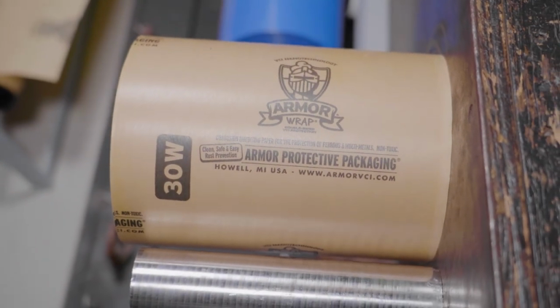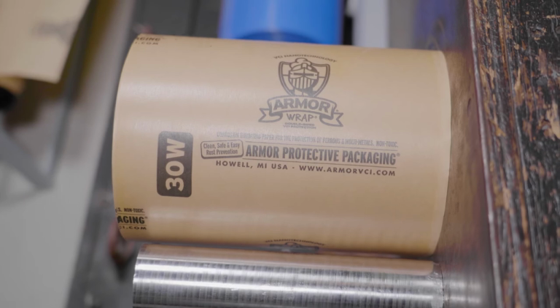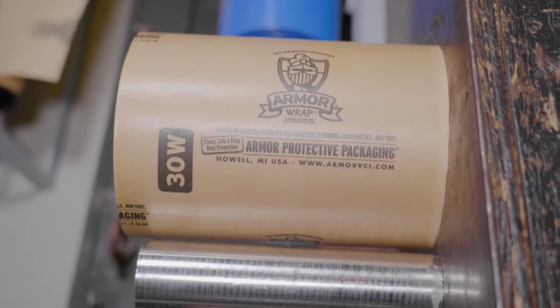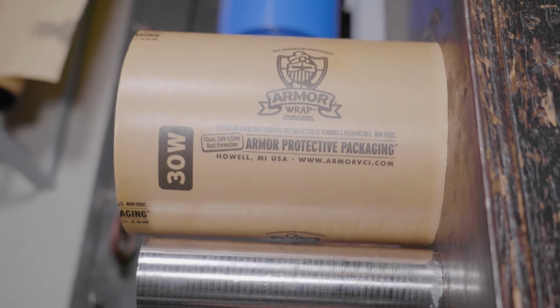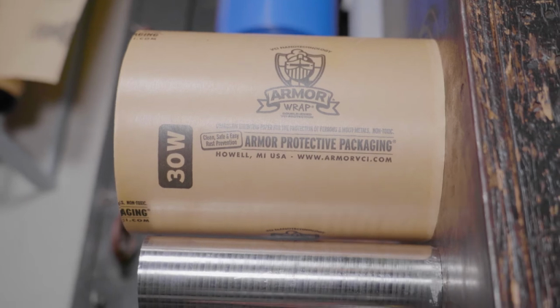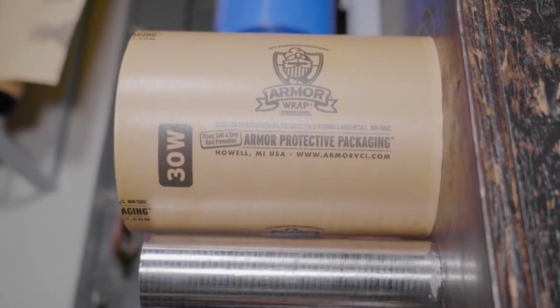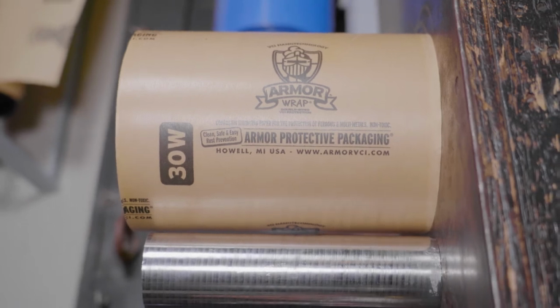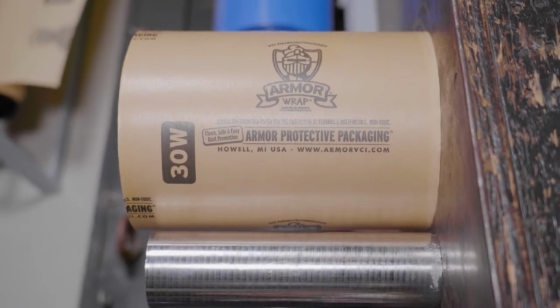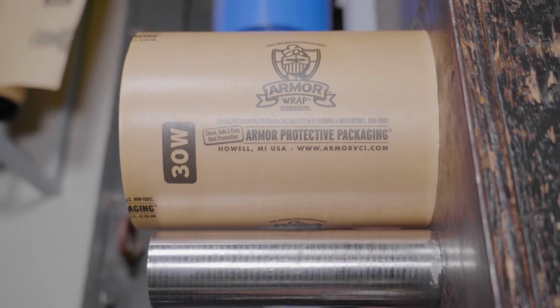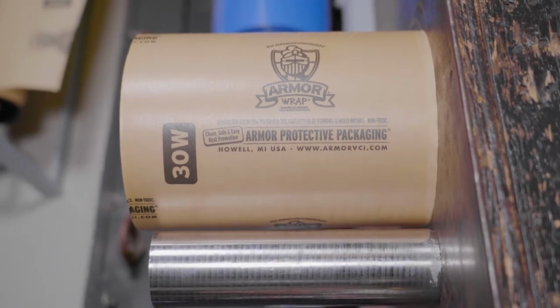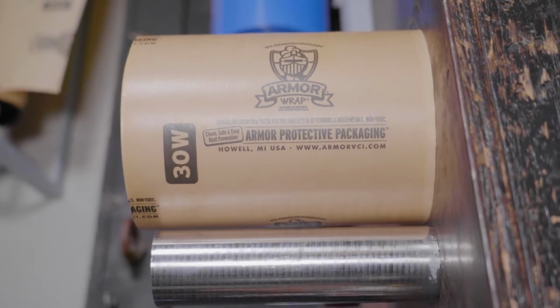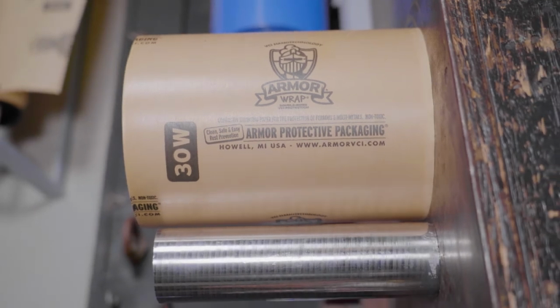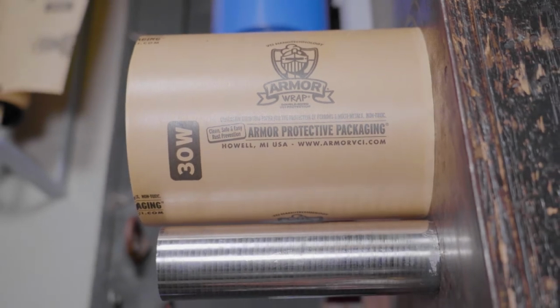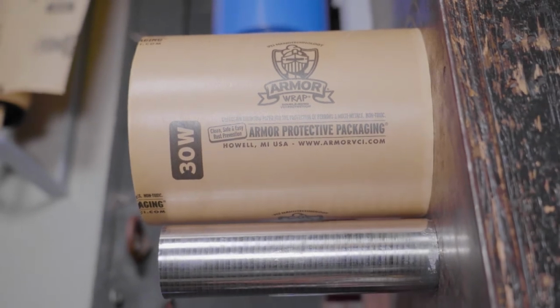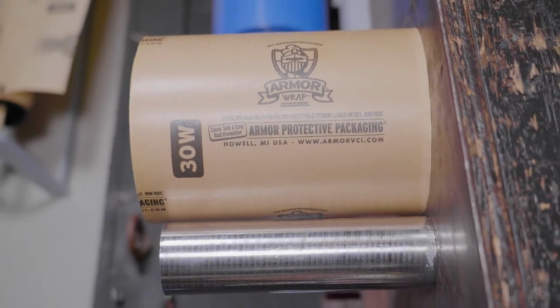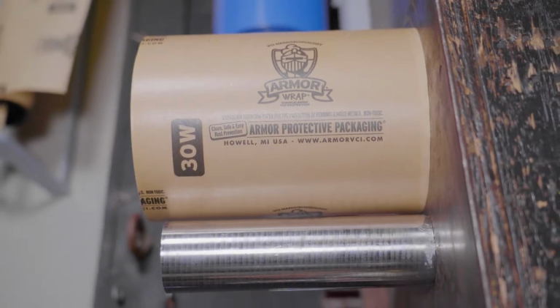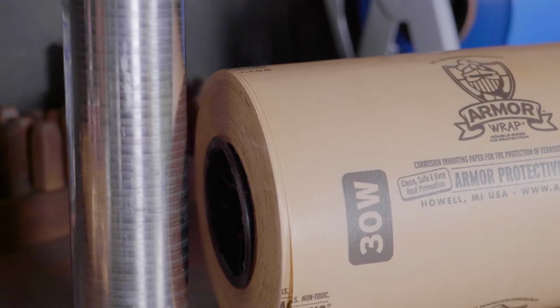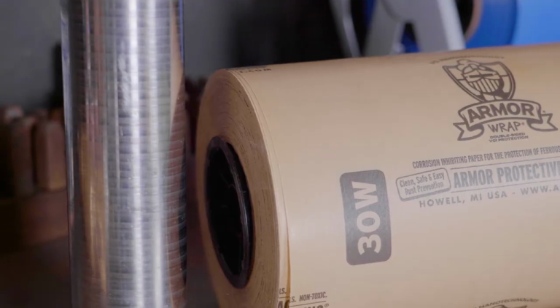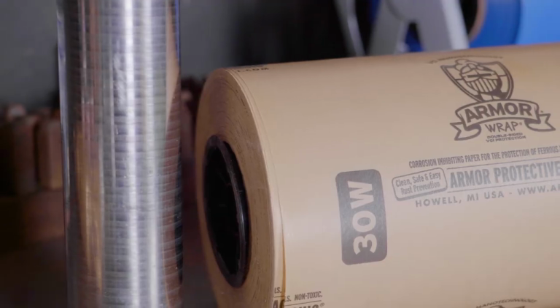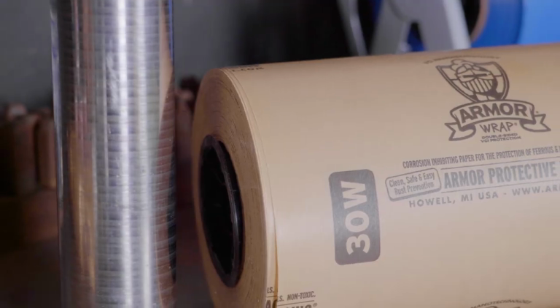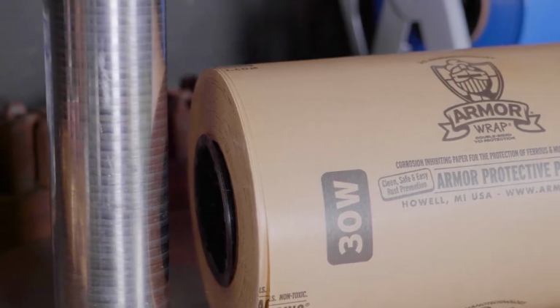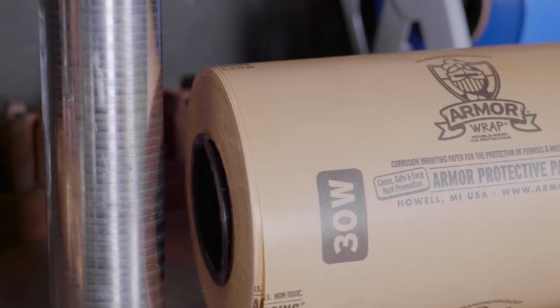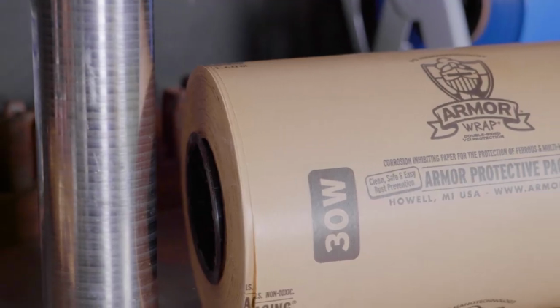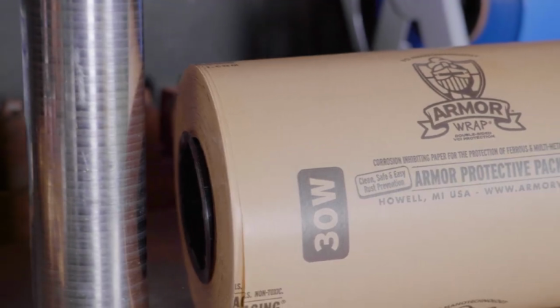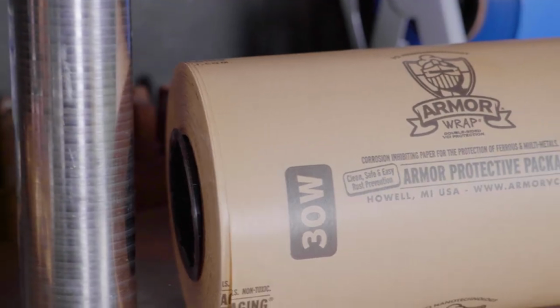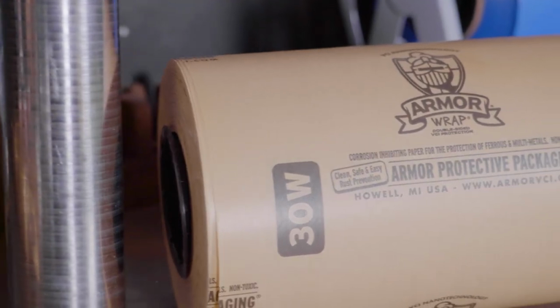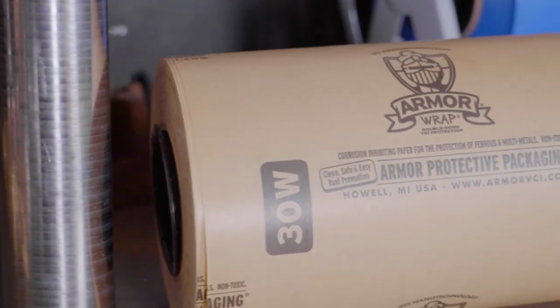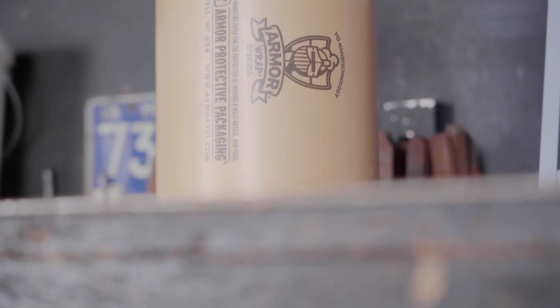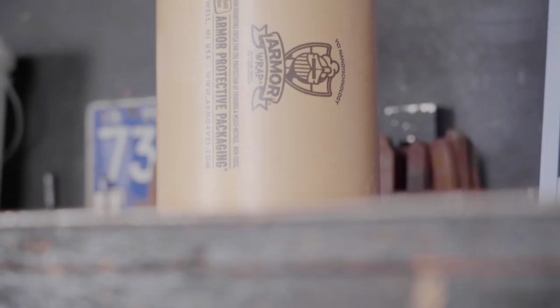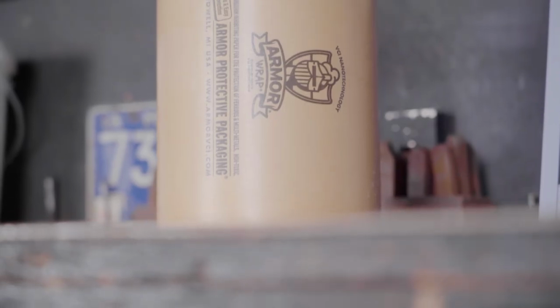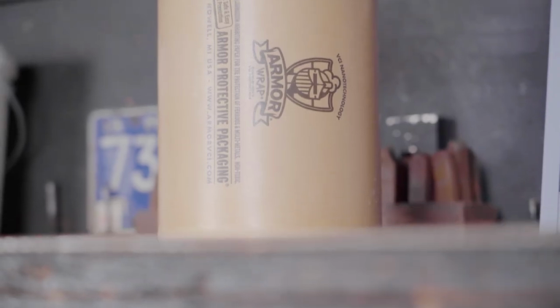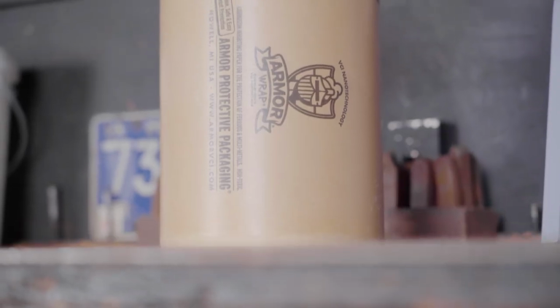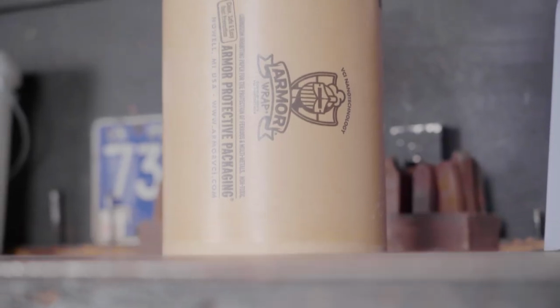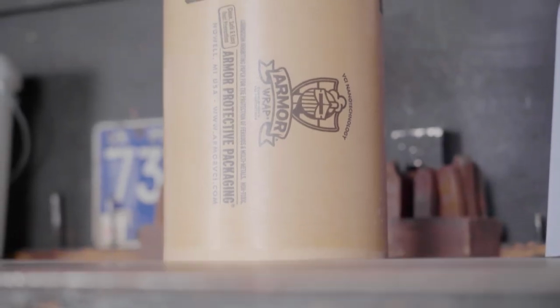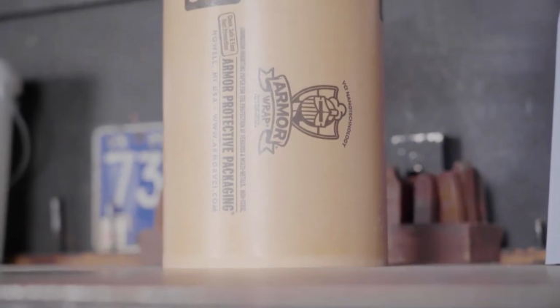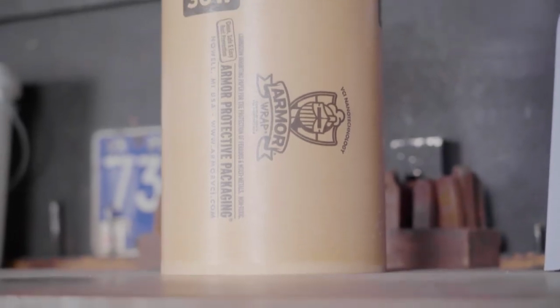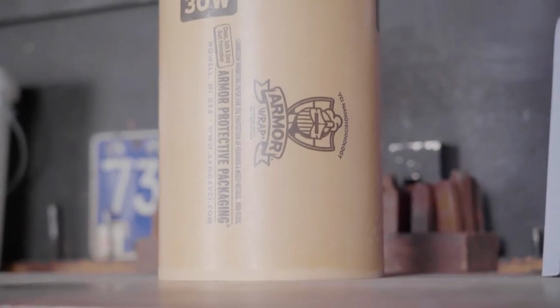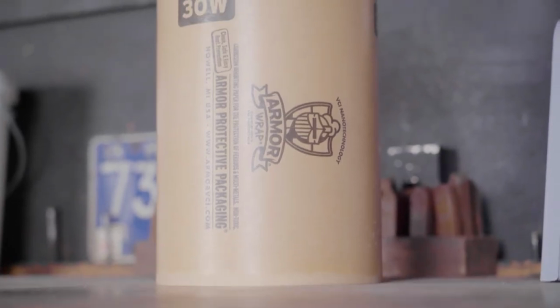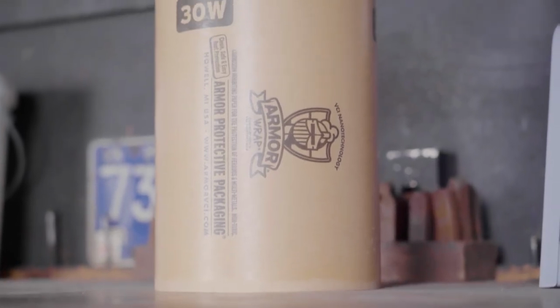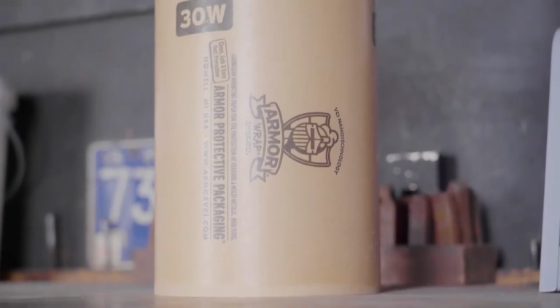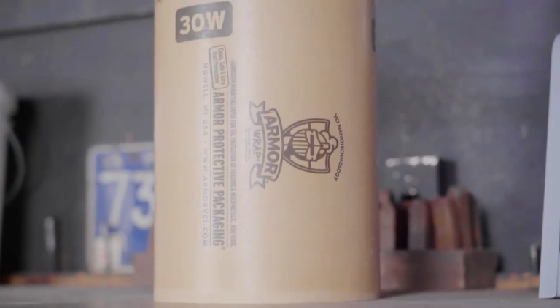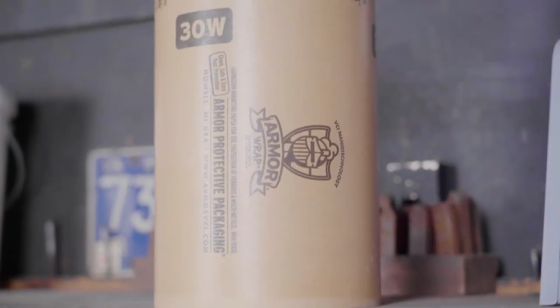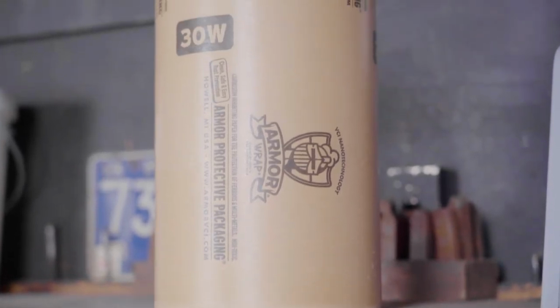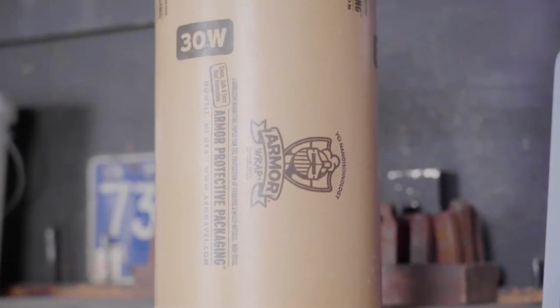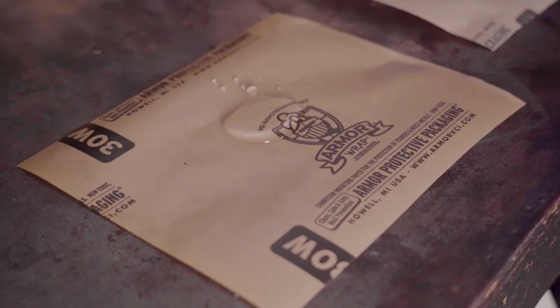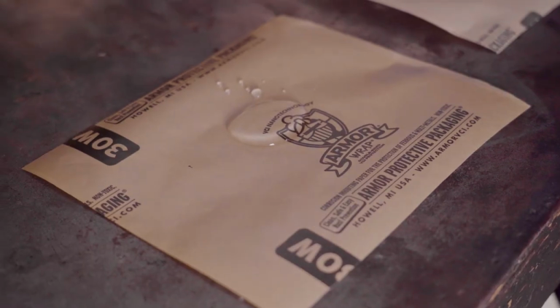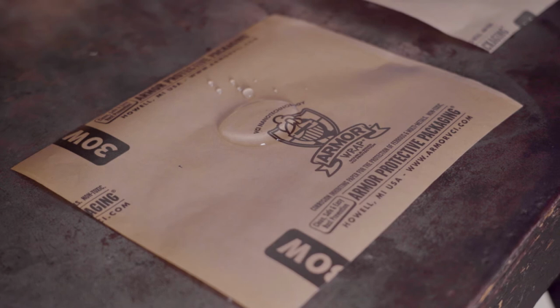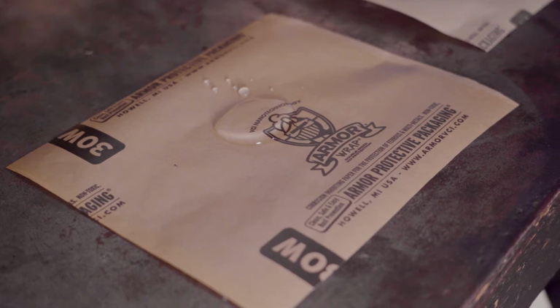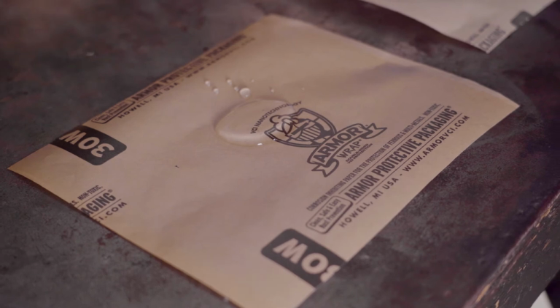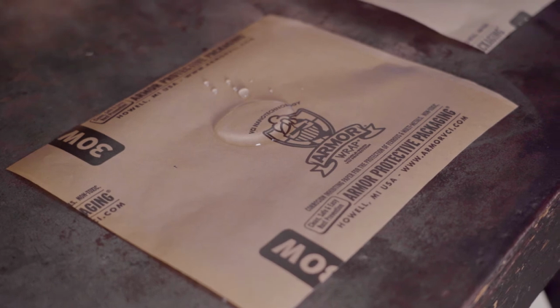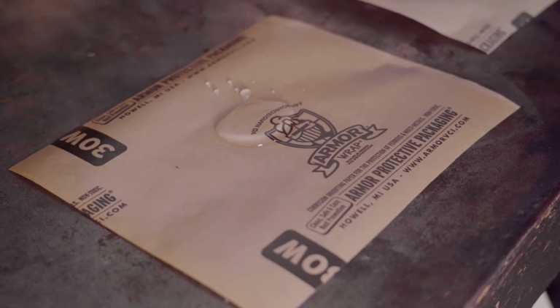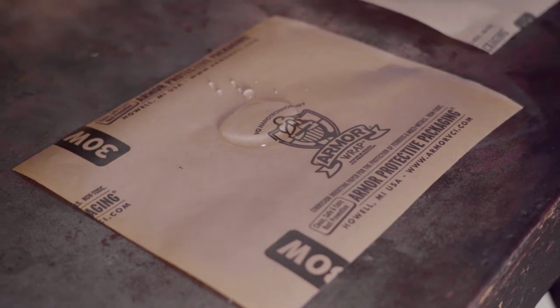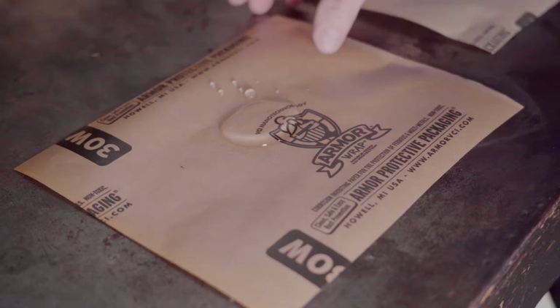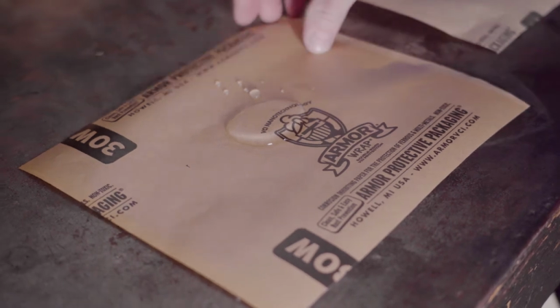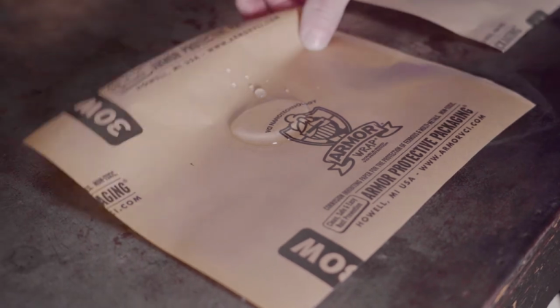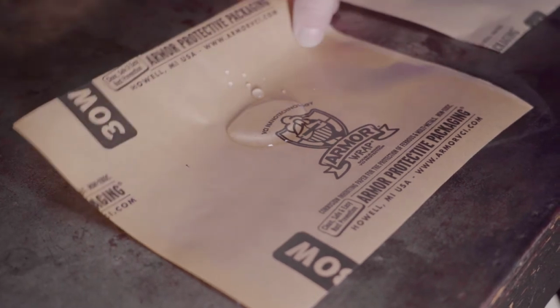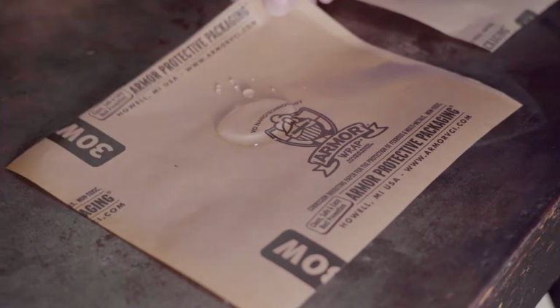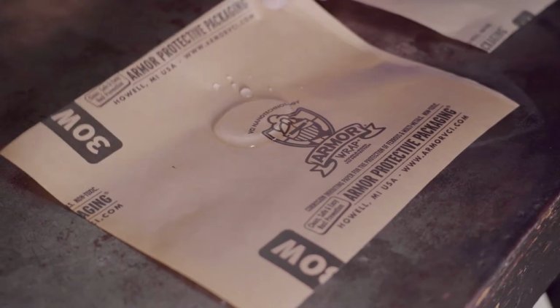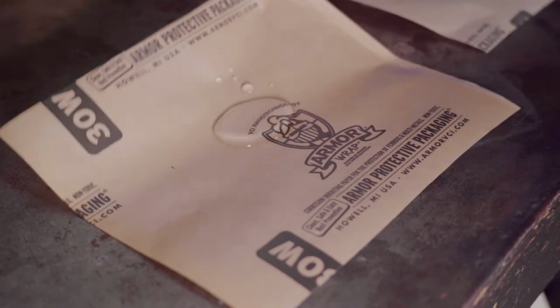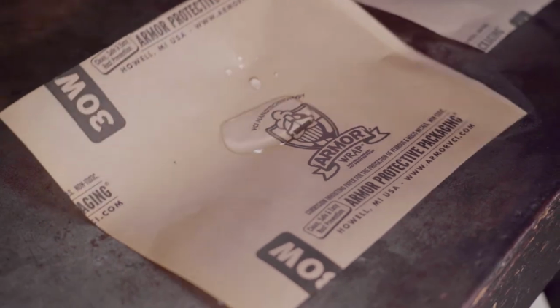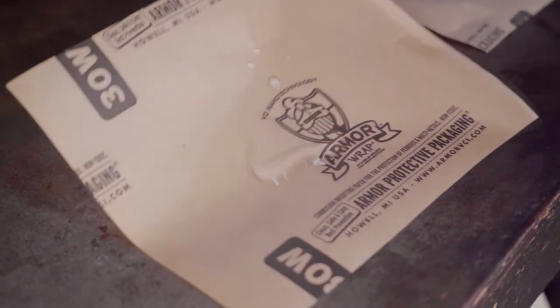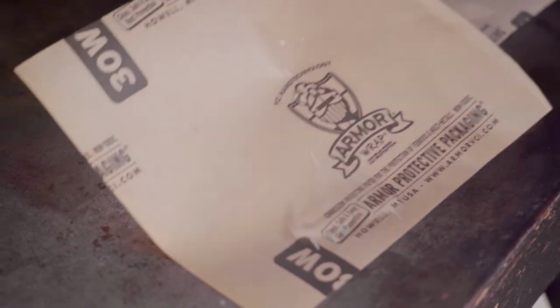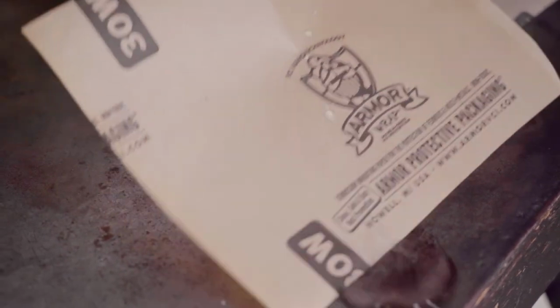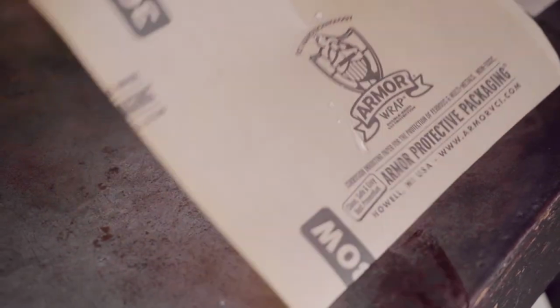The outer barrier coating of Armor Wrap W and PC paper is incredible at whisking away water and moisture. I mean, check this out.